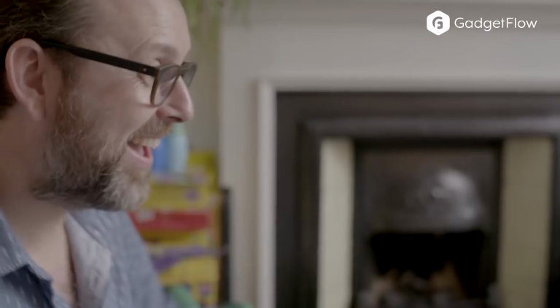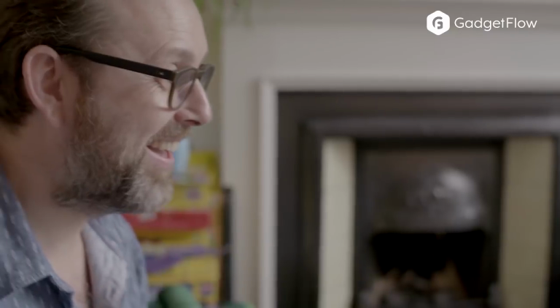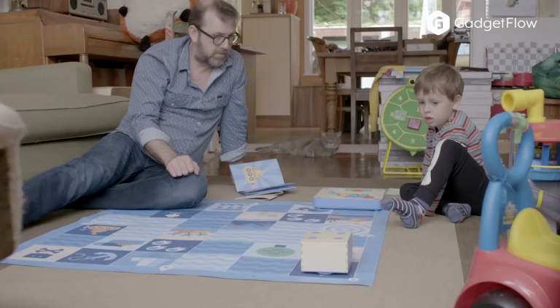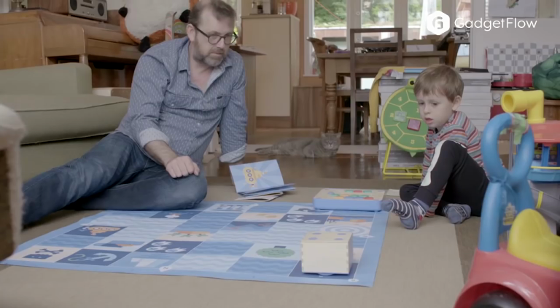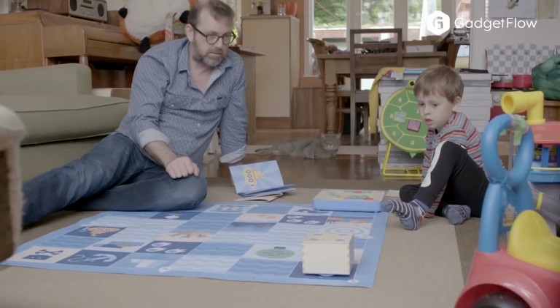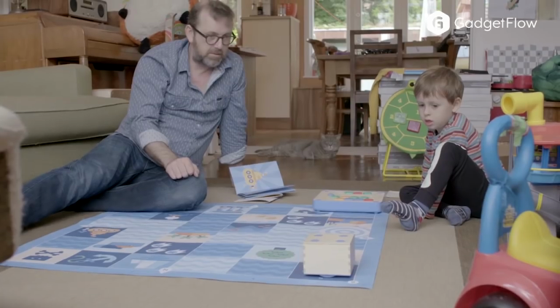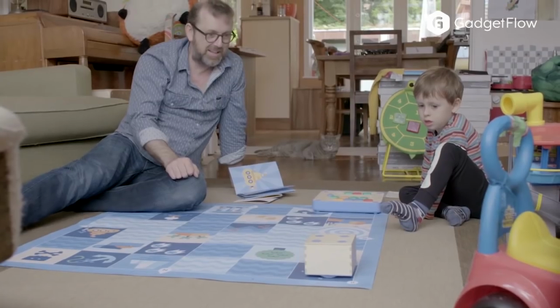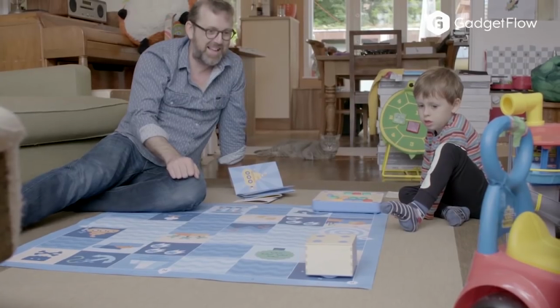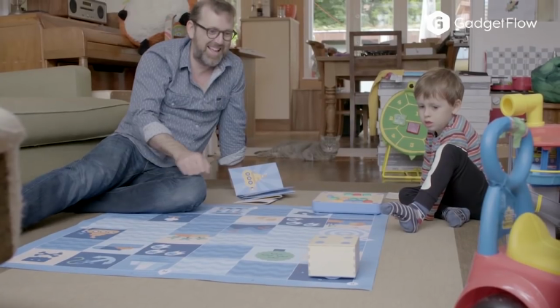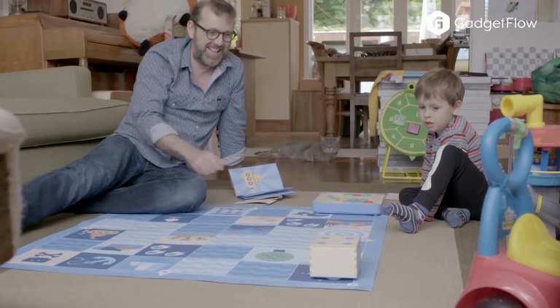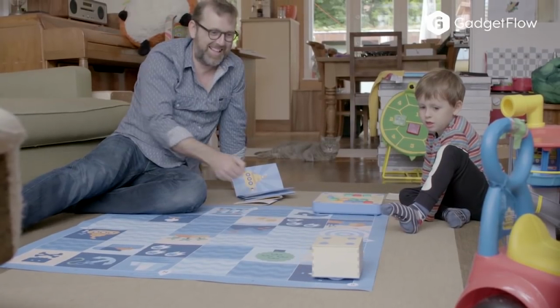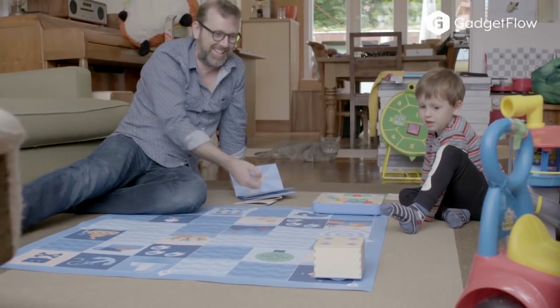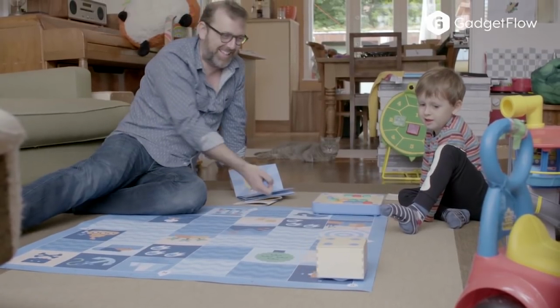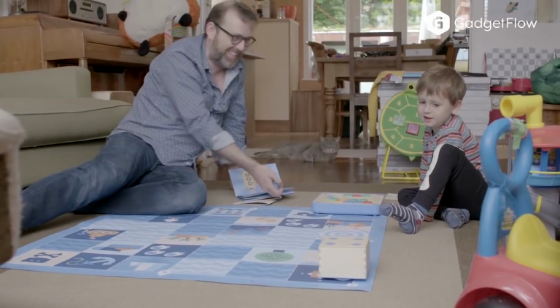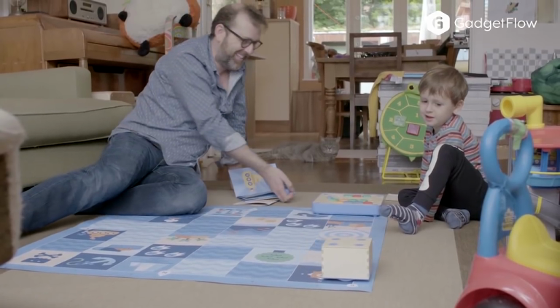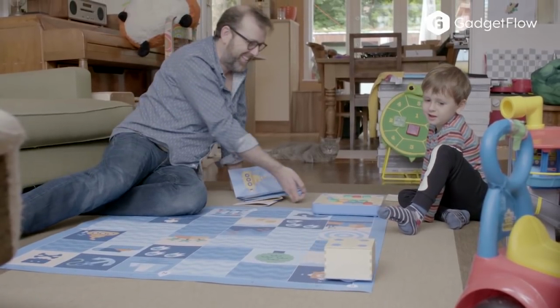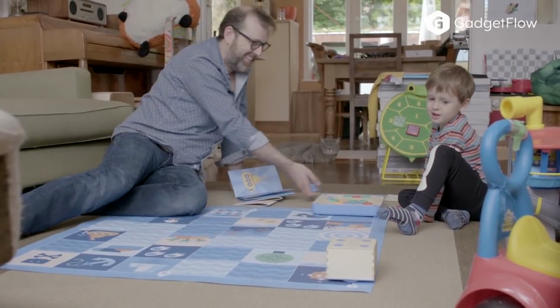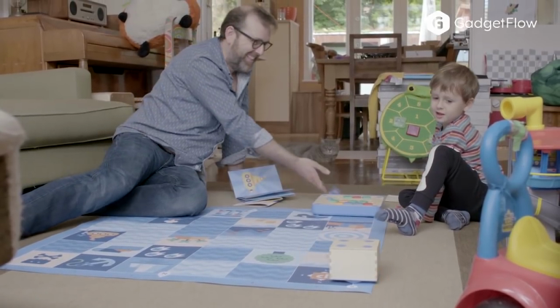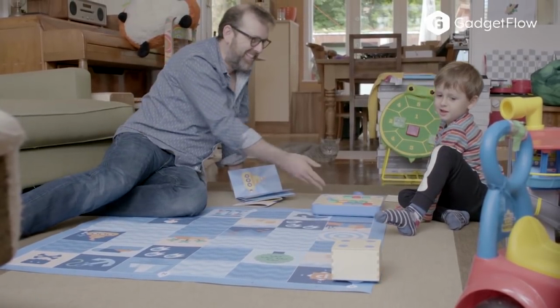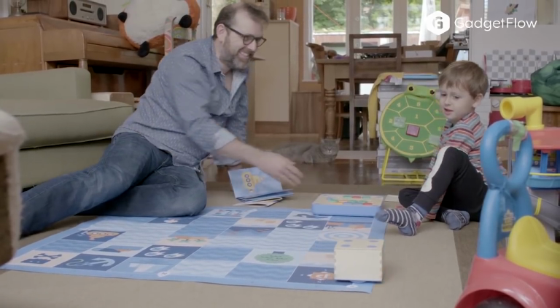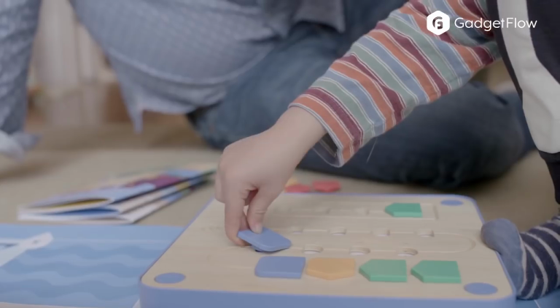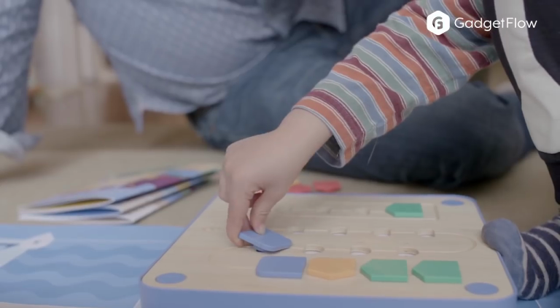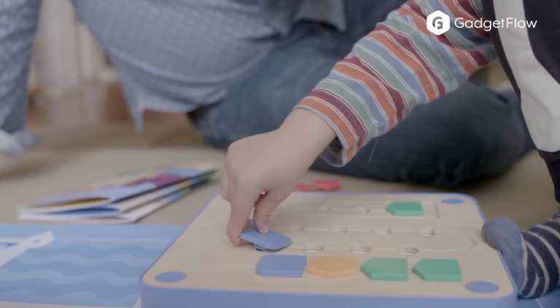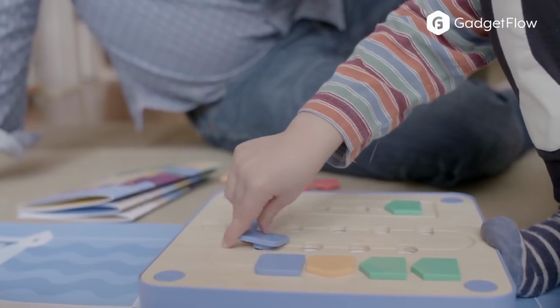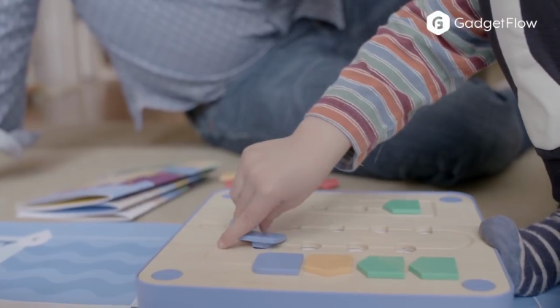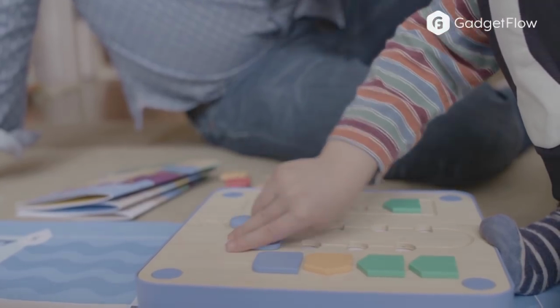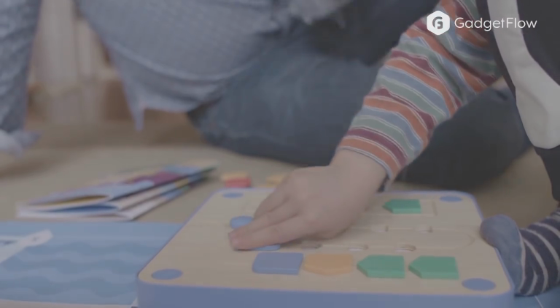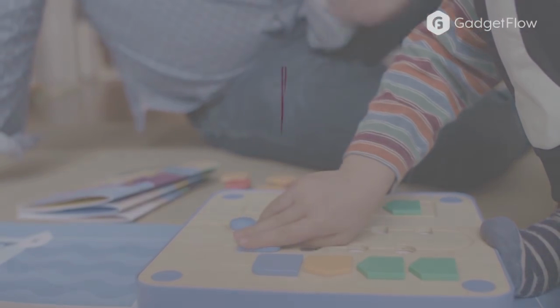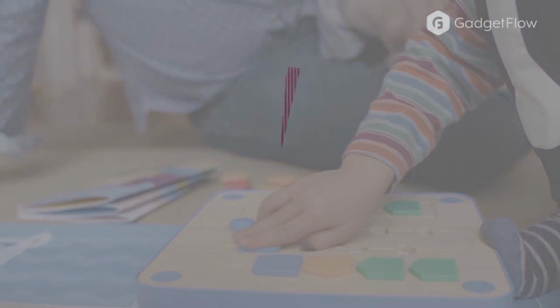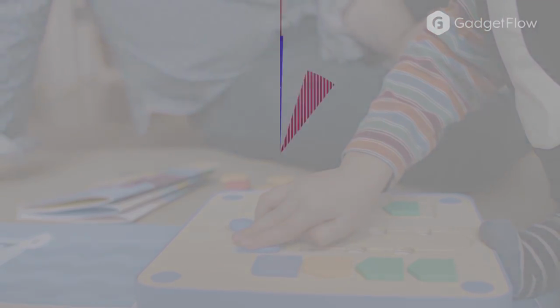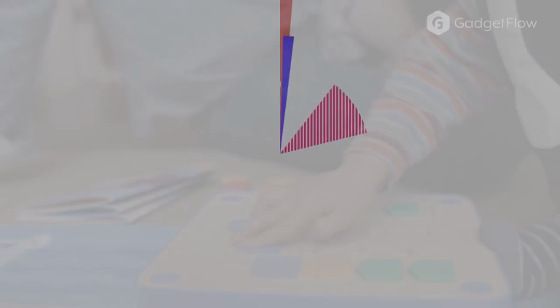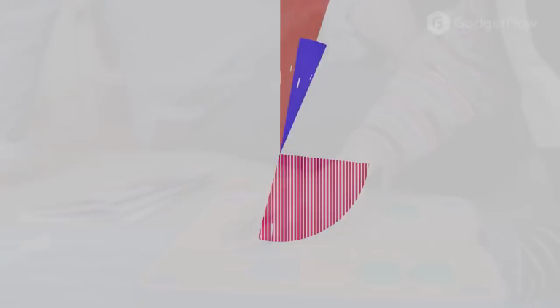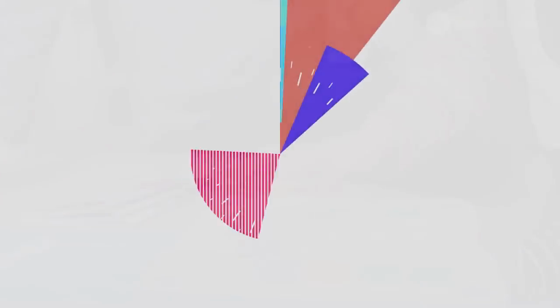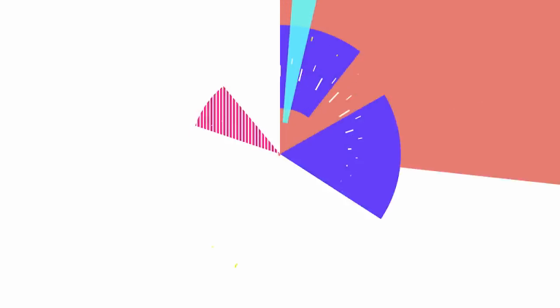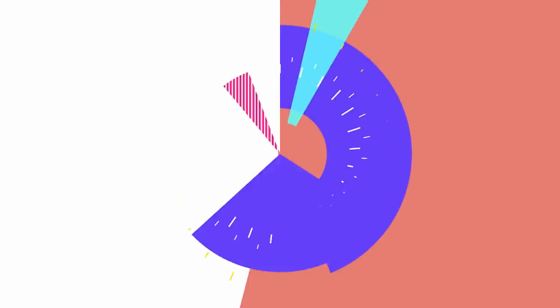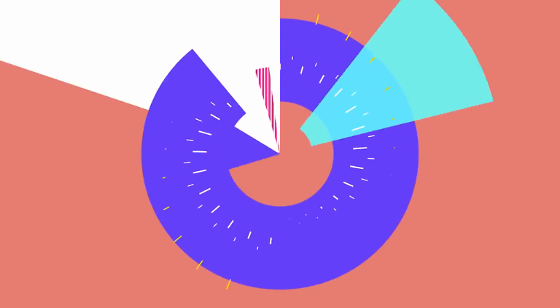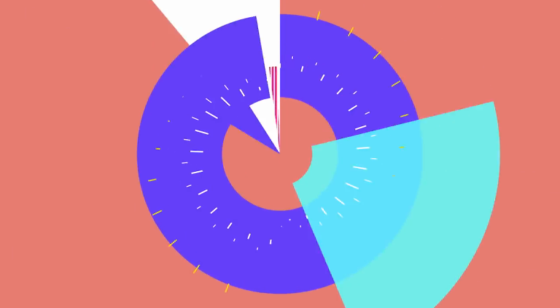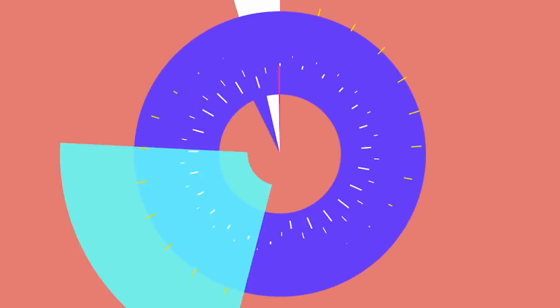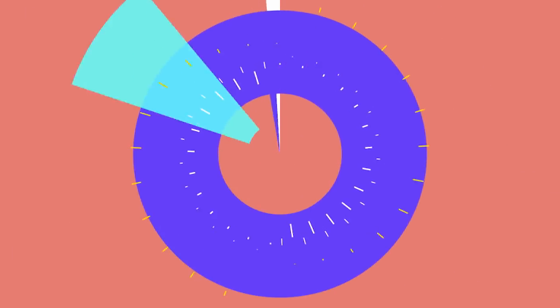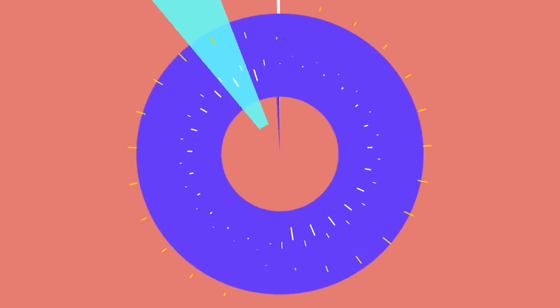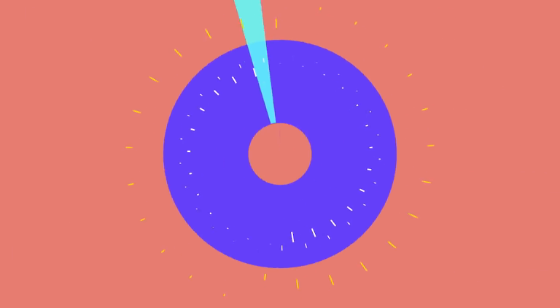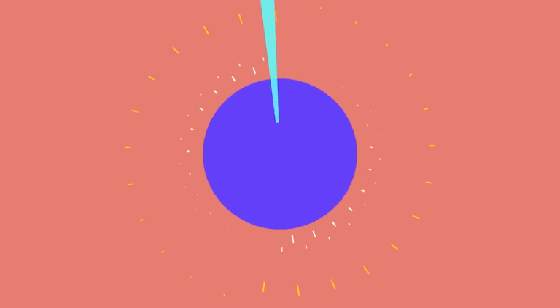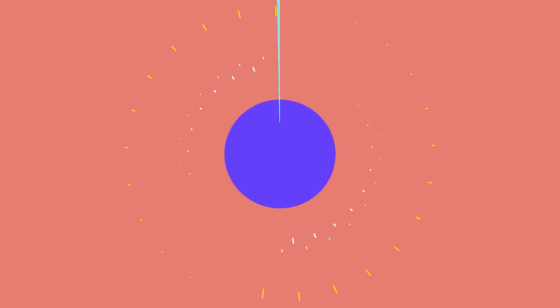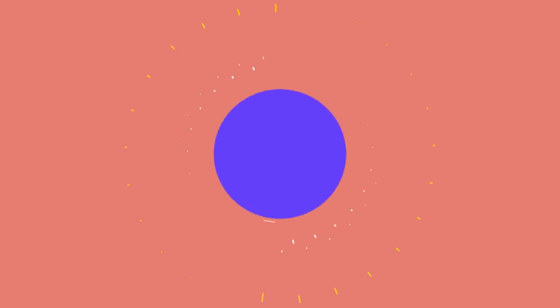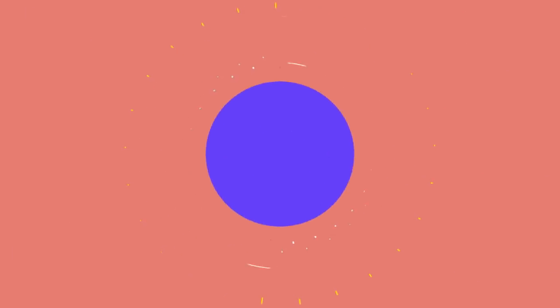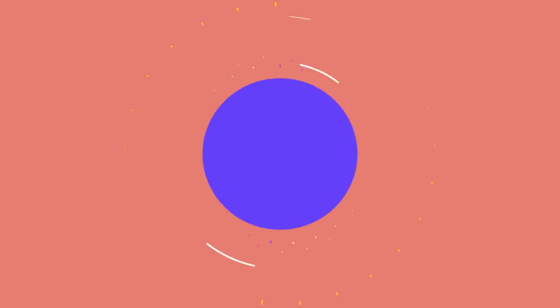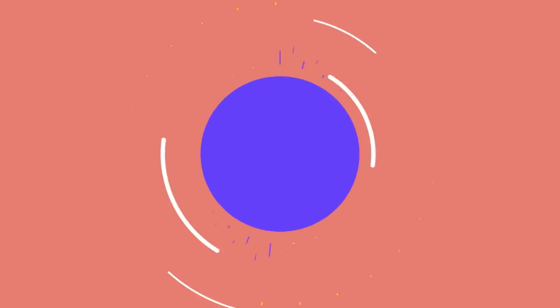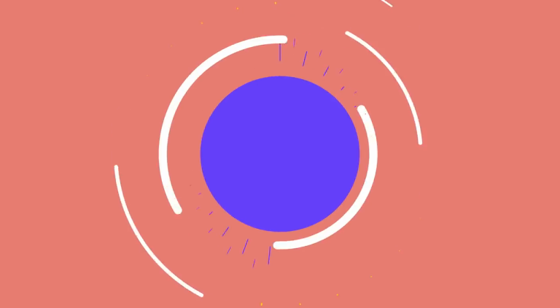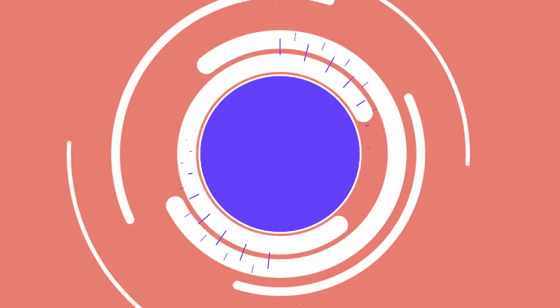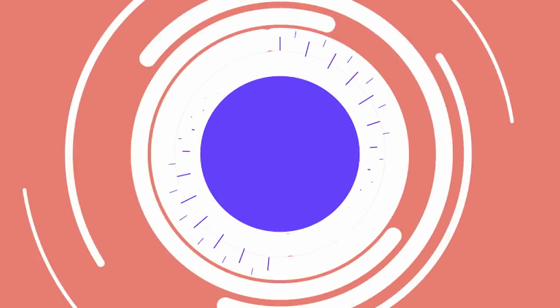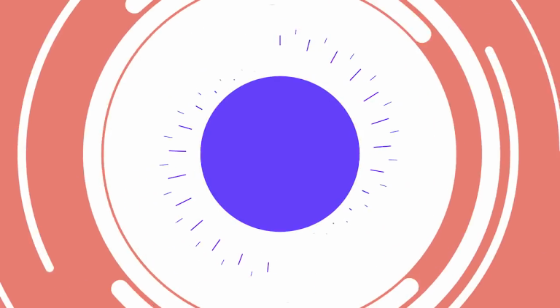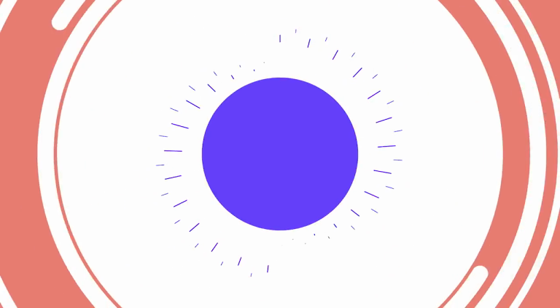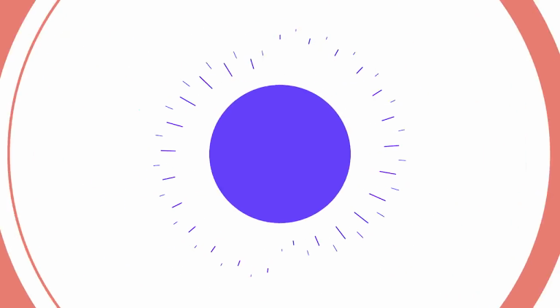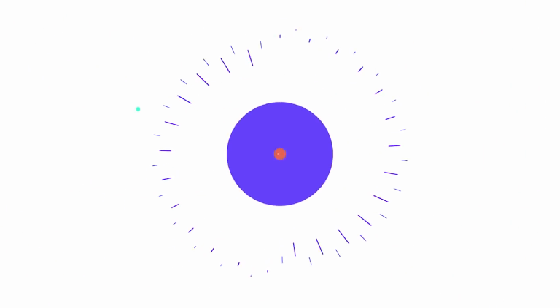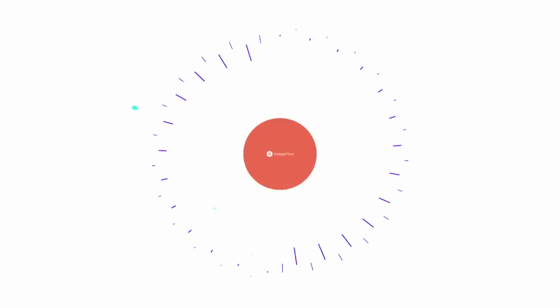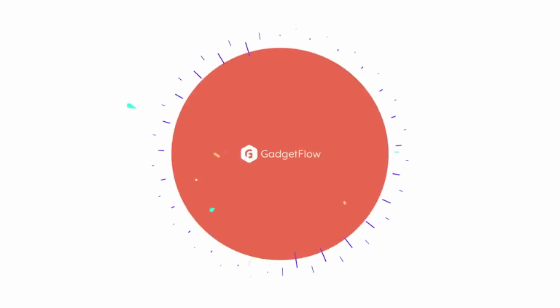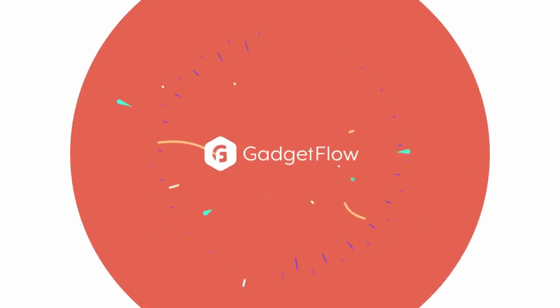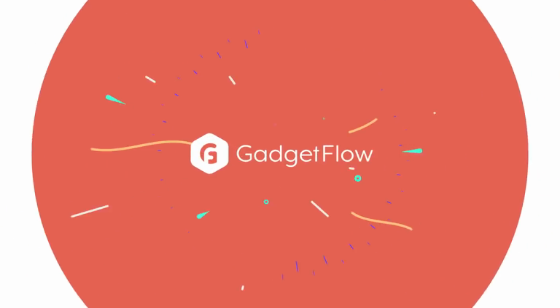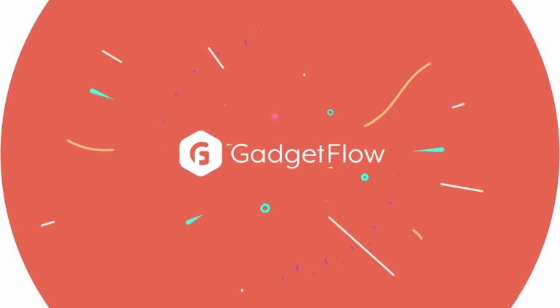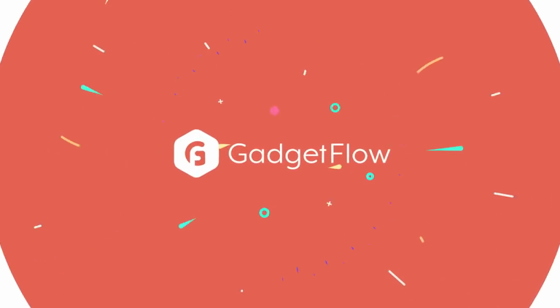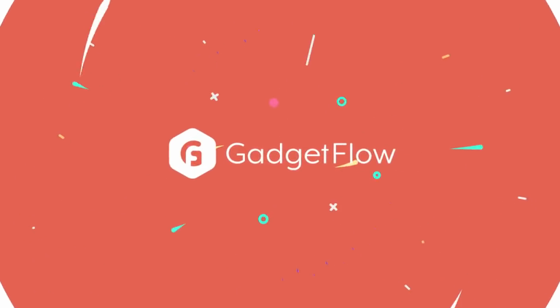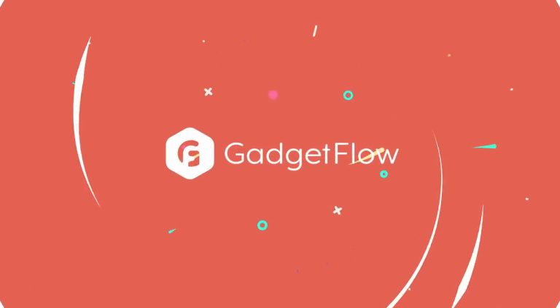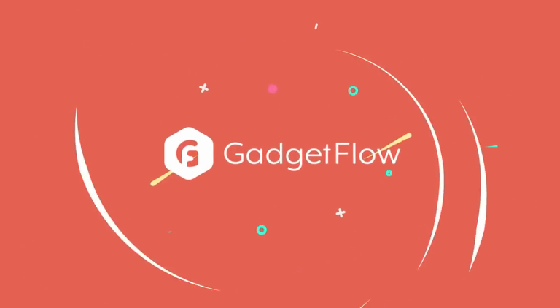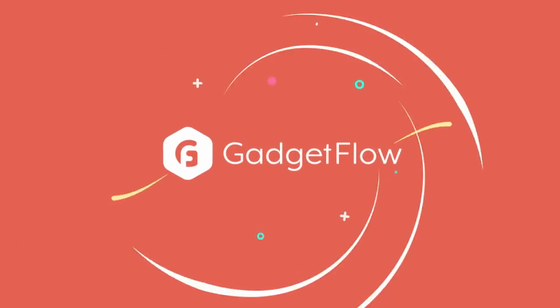There are several quests to try, and your child can teach Cubetto new tricks. Learn more about Cubetto at thegadgetflow.com.